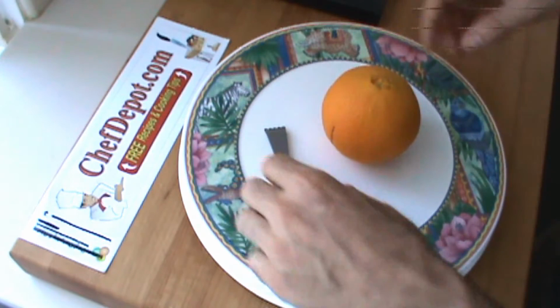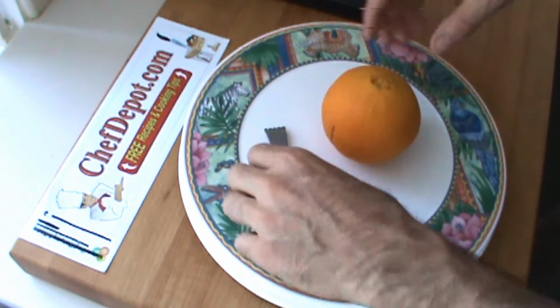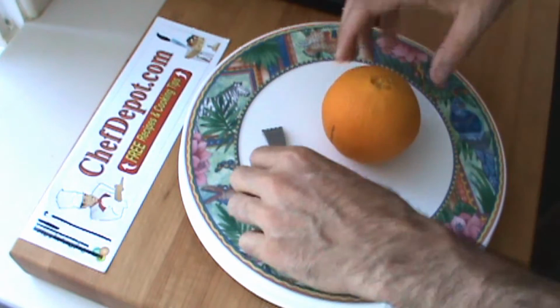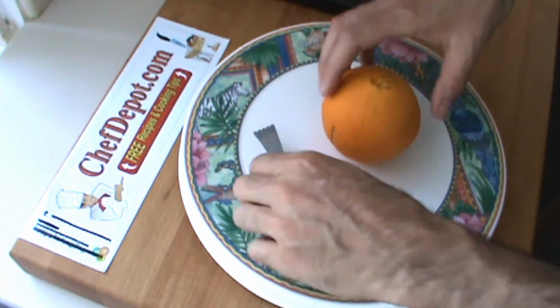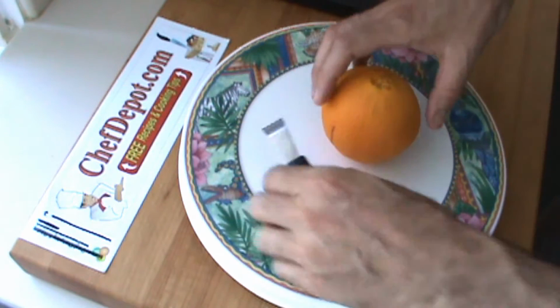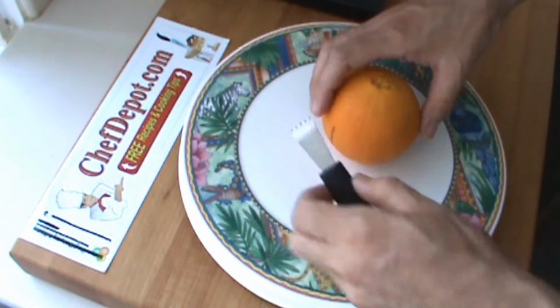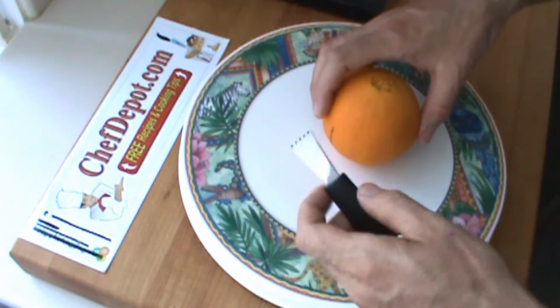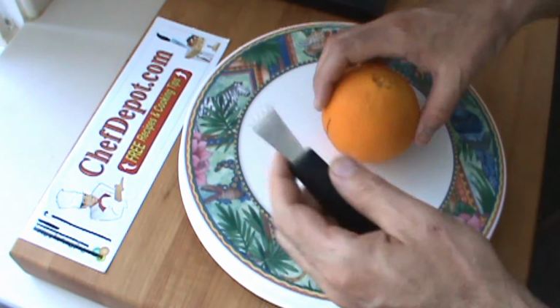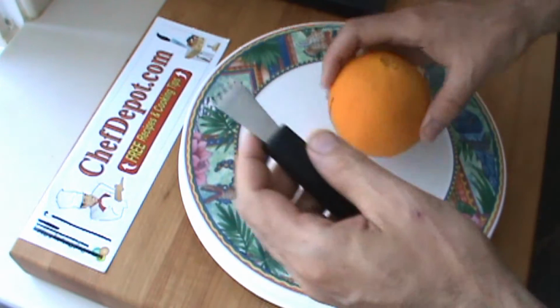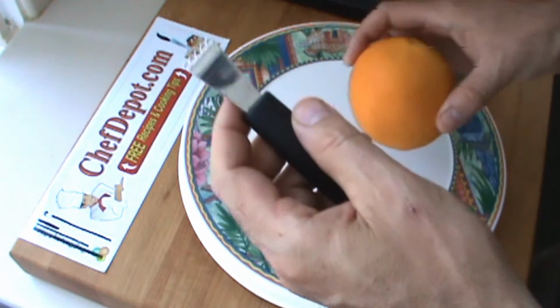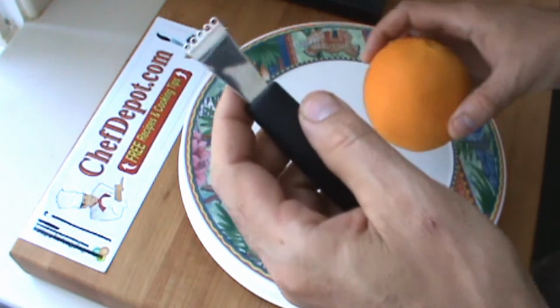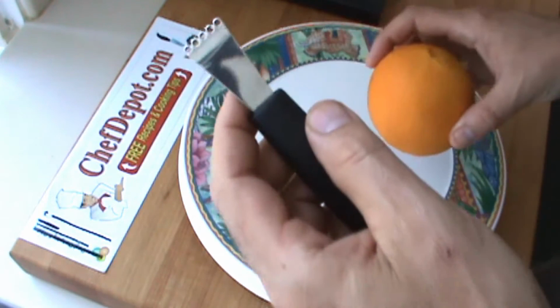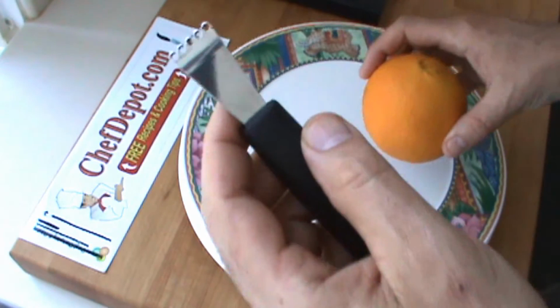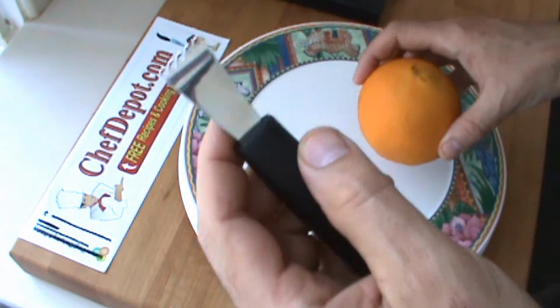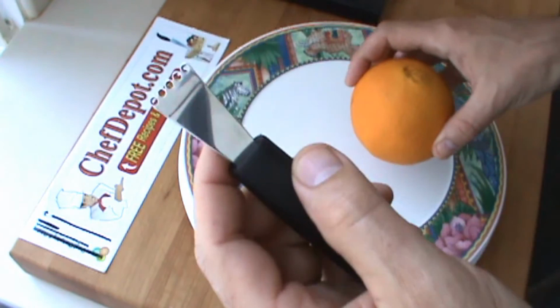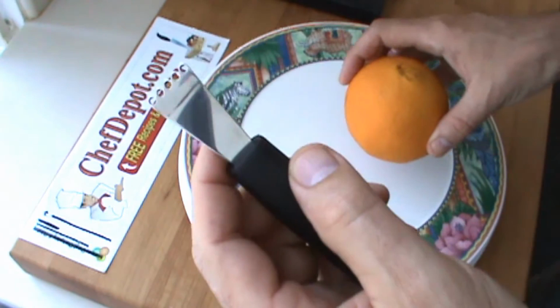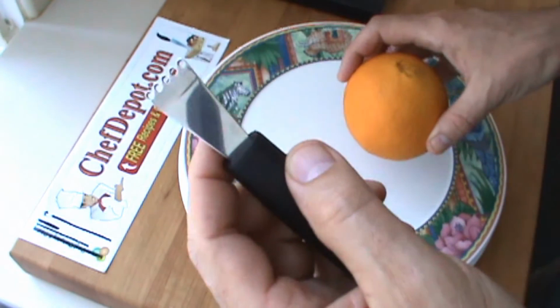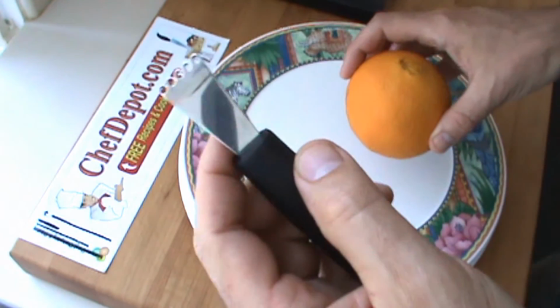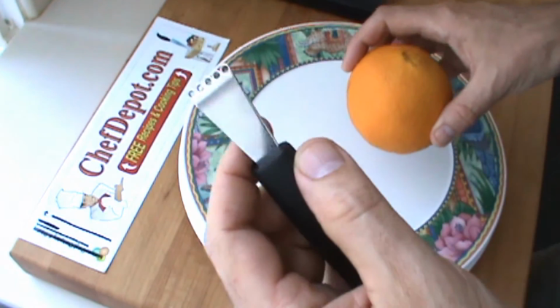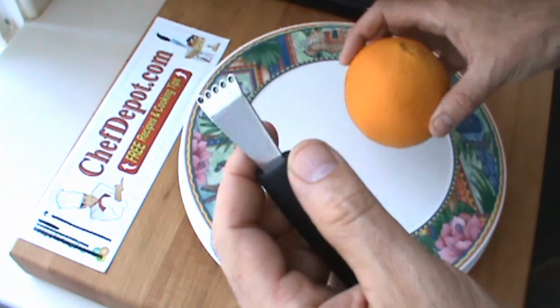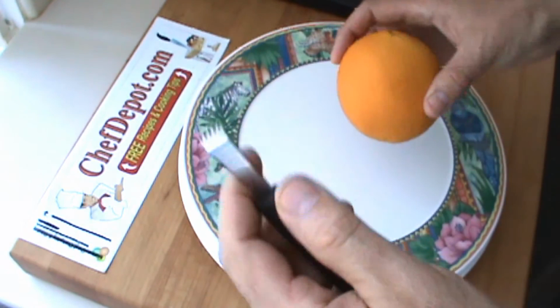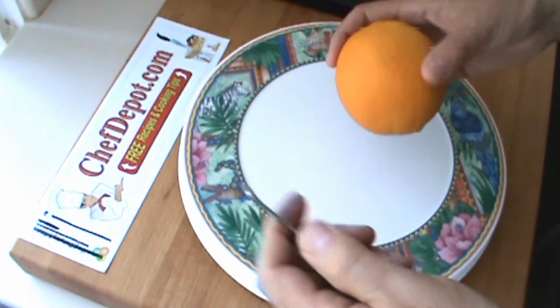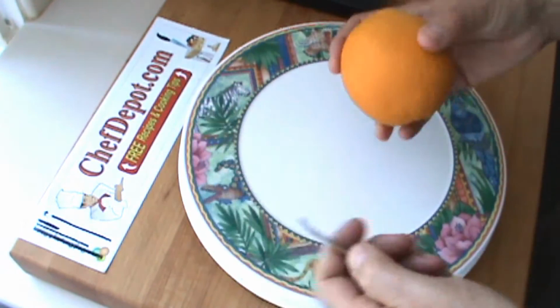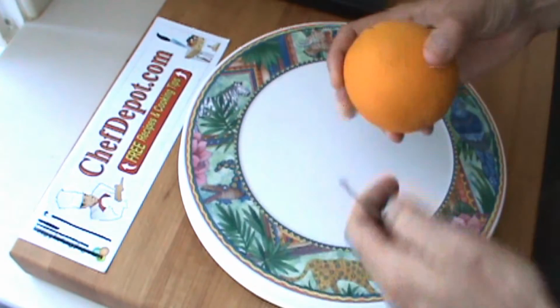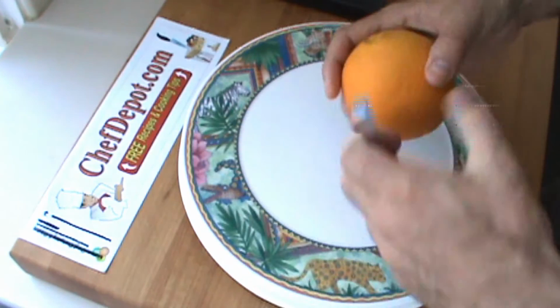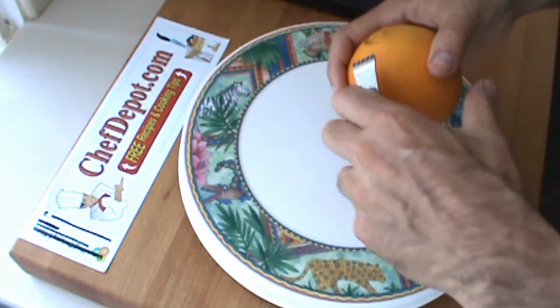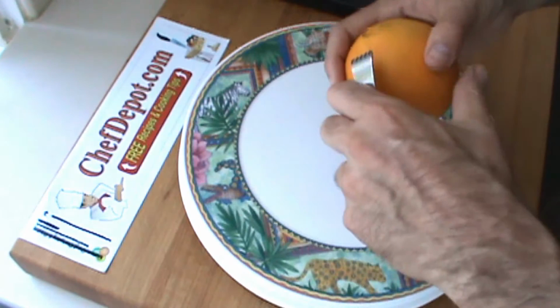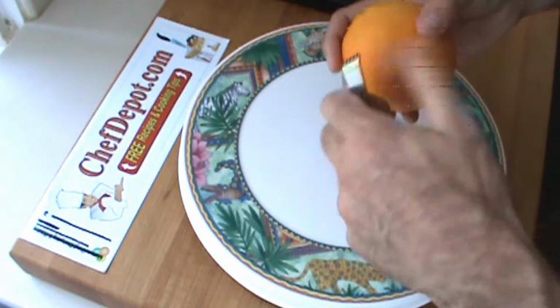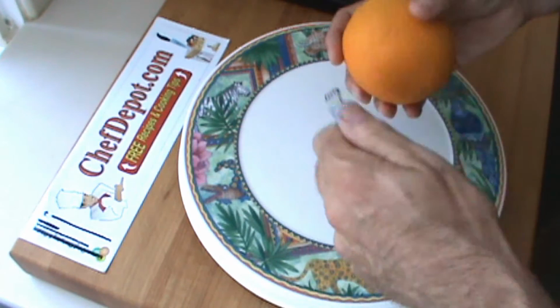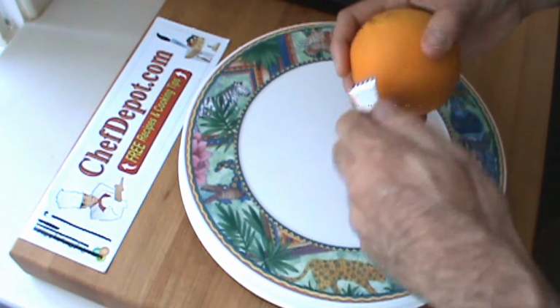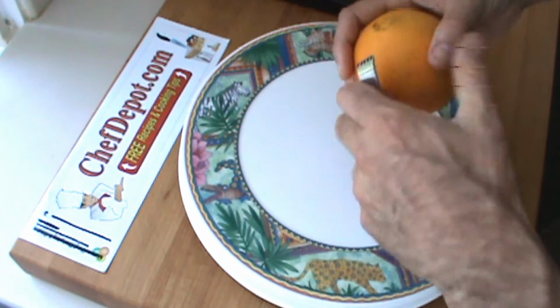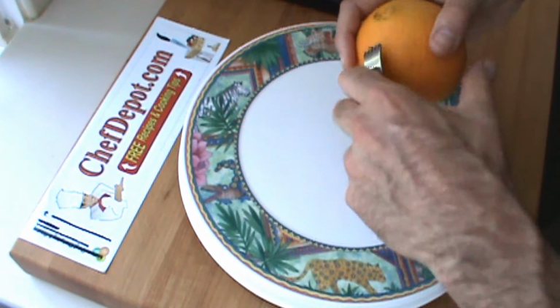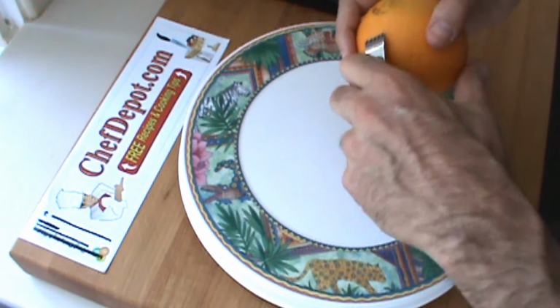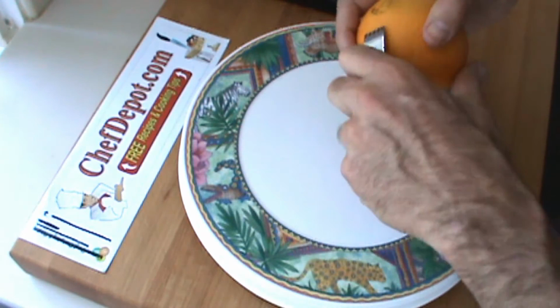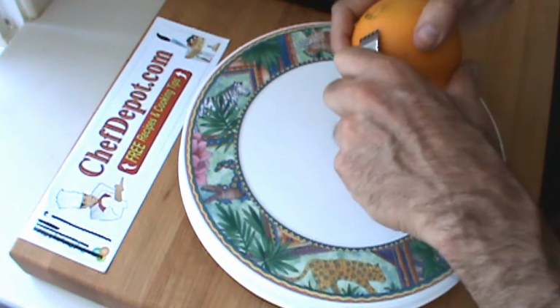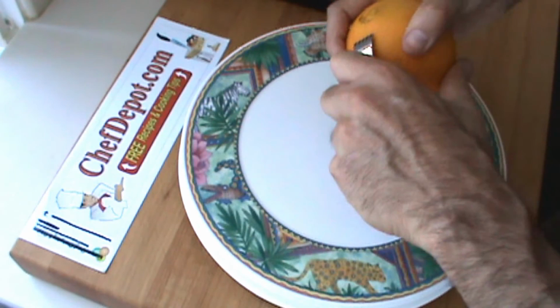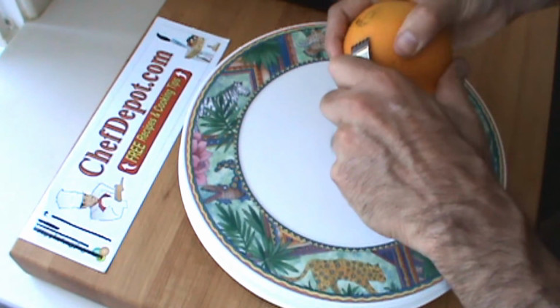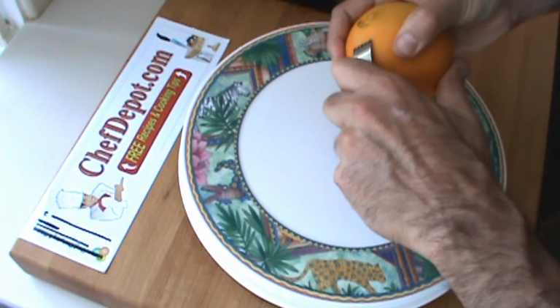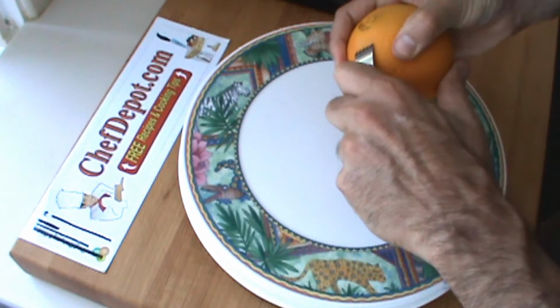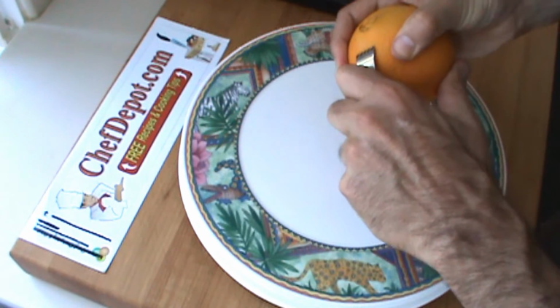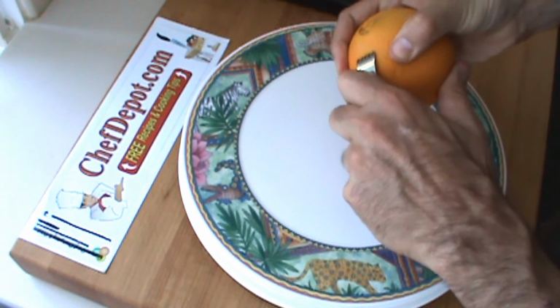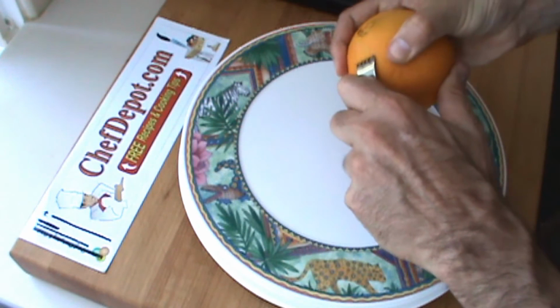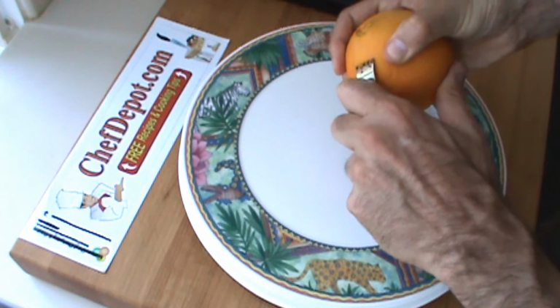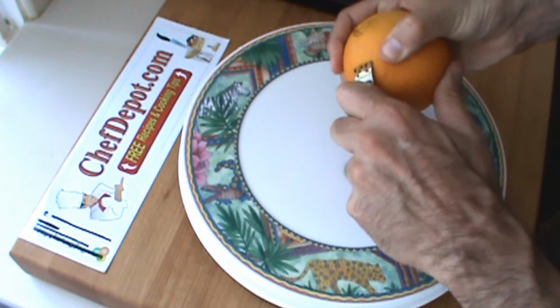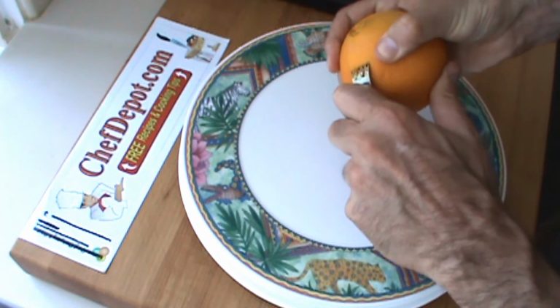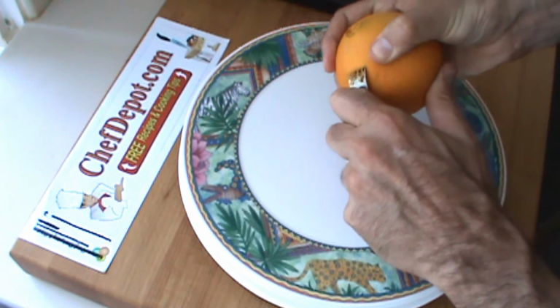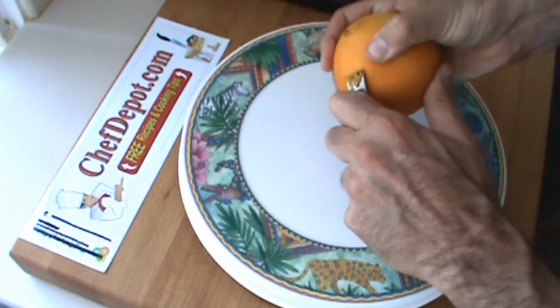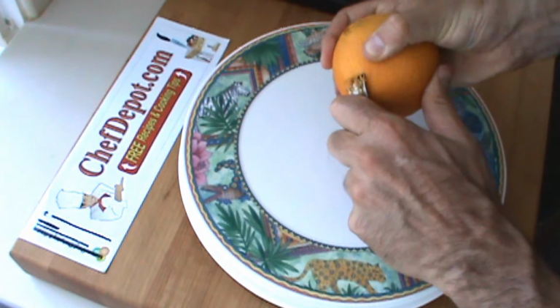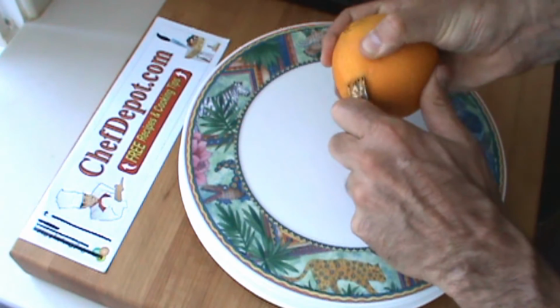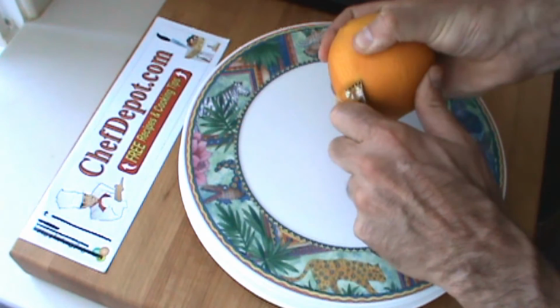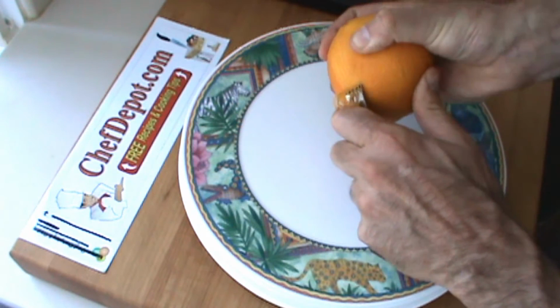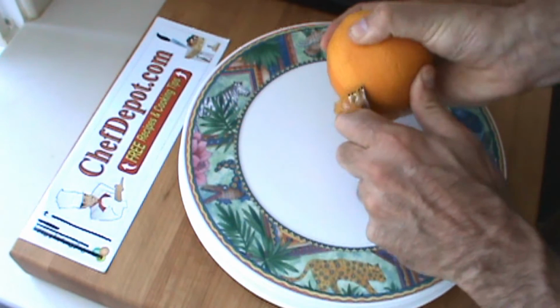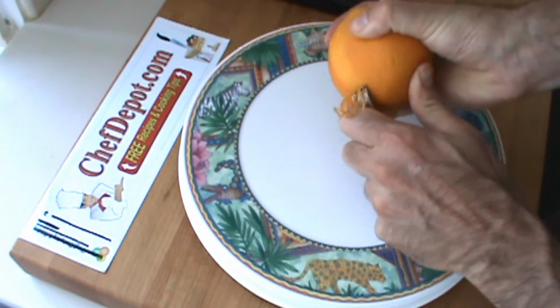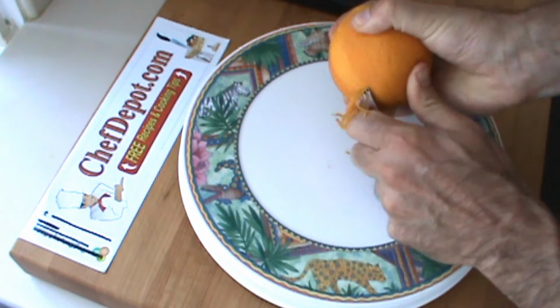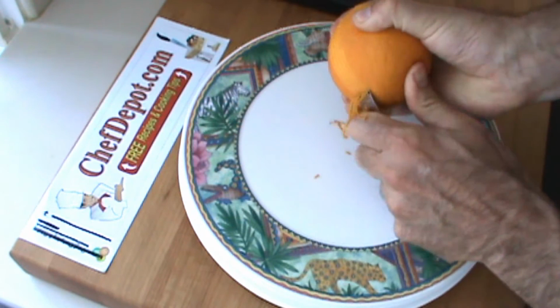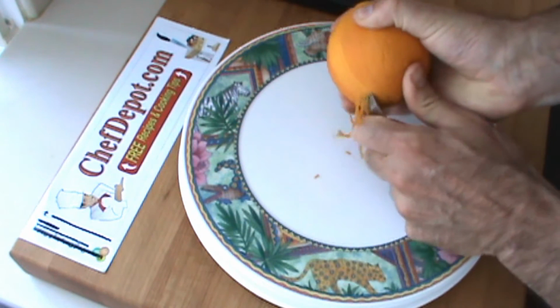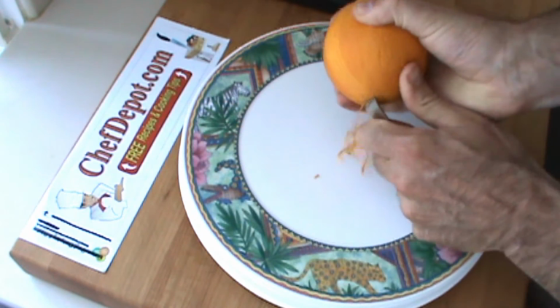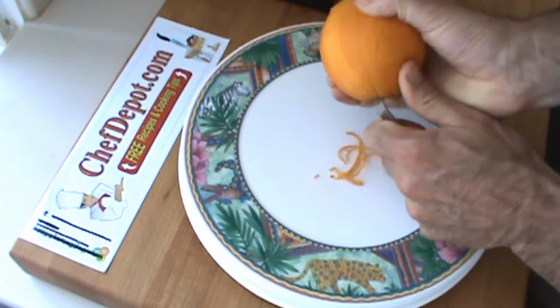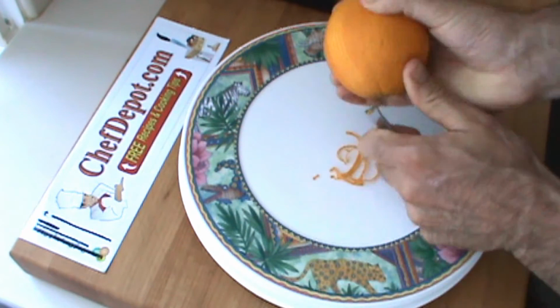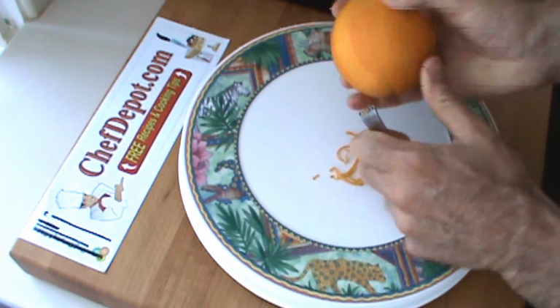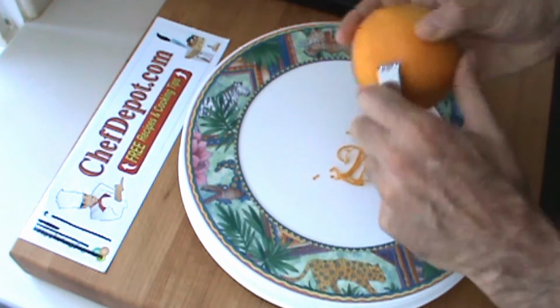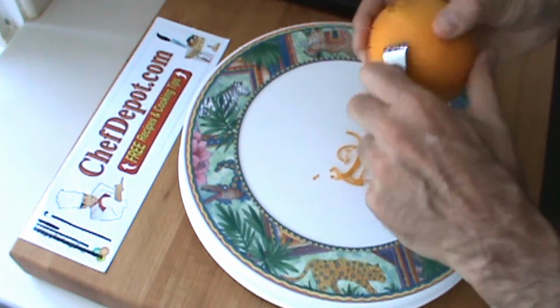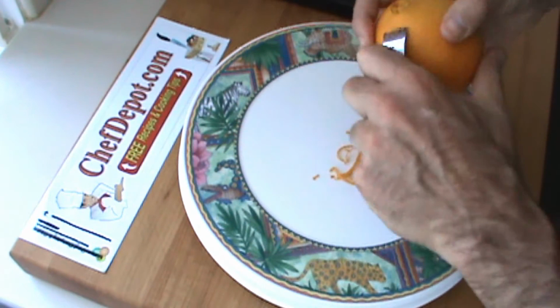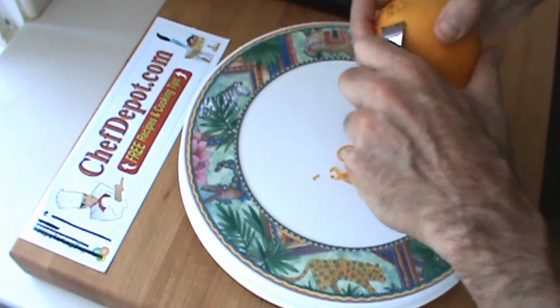This is an orange zester. They're made in Germany, very high quality, and this is orange zest.